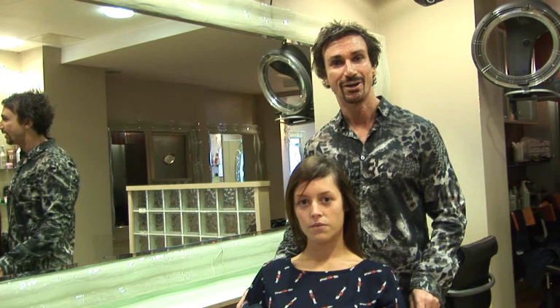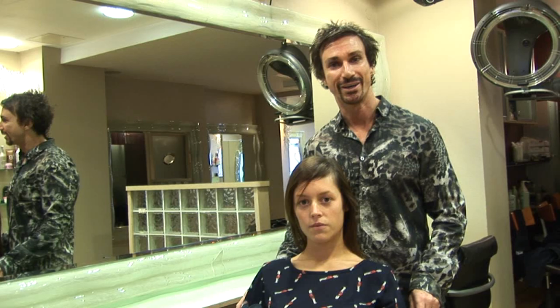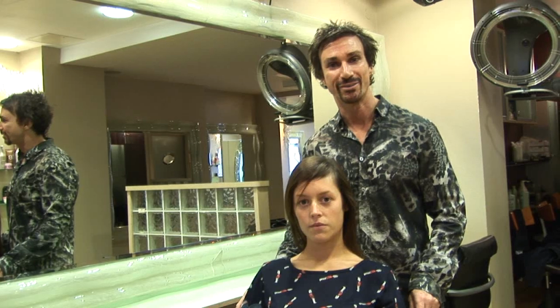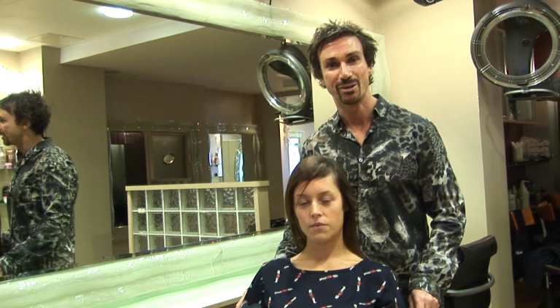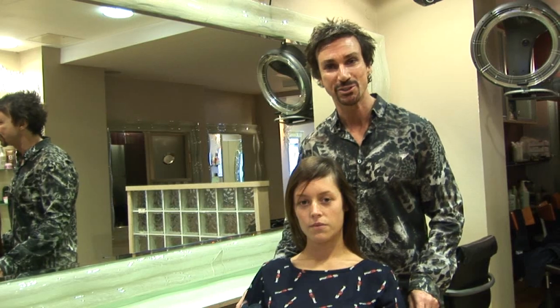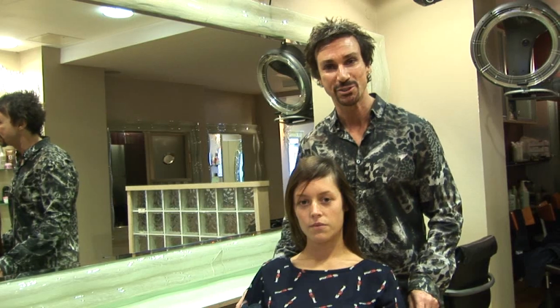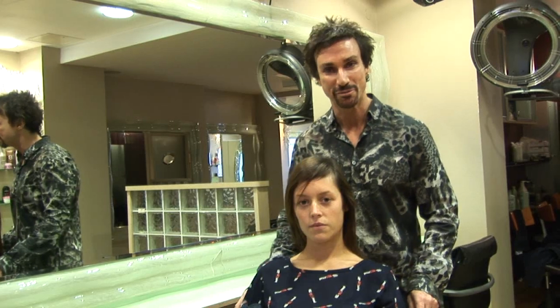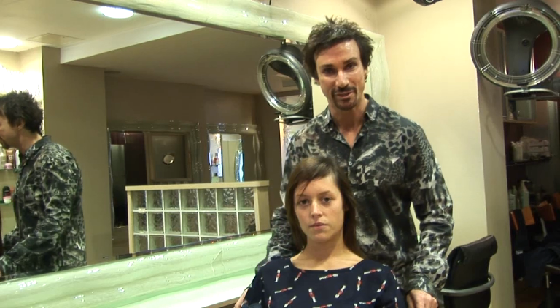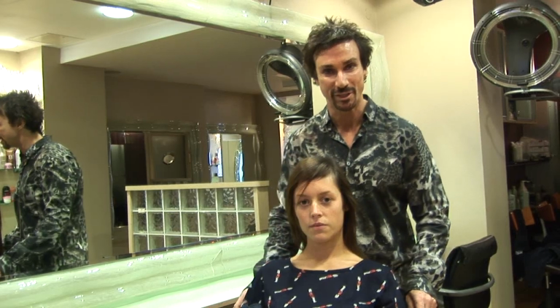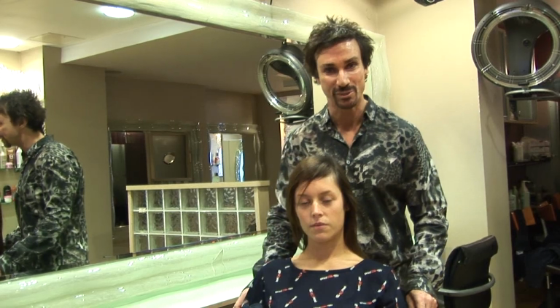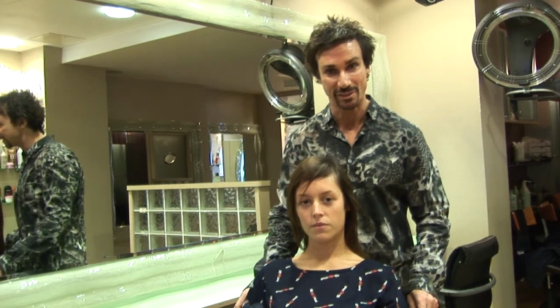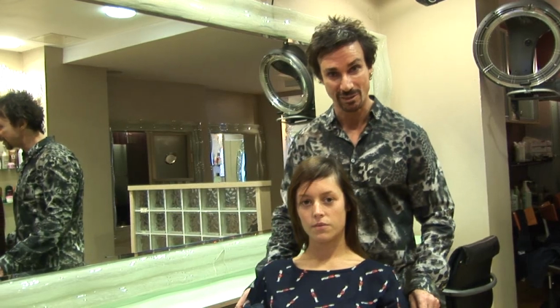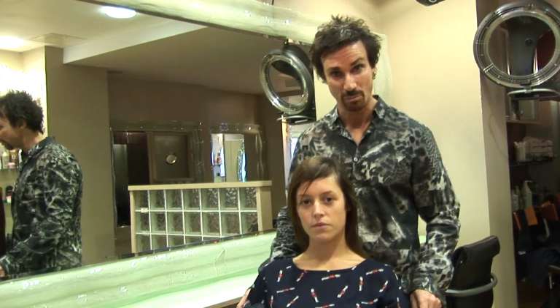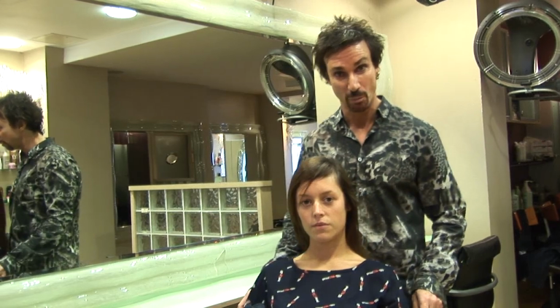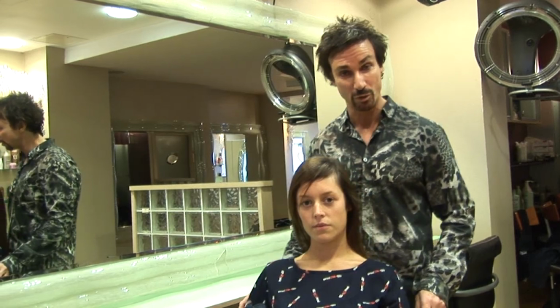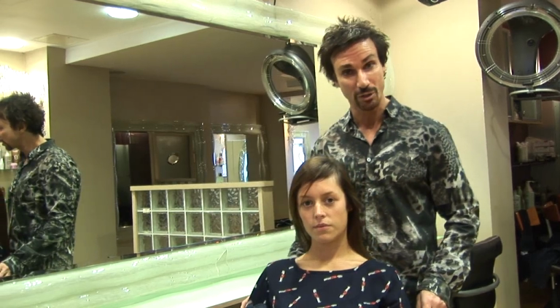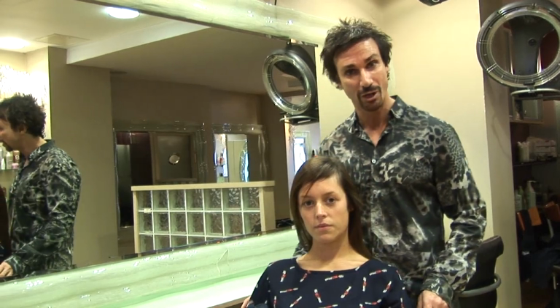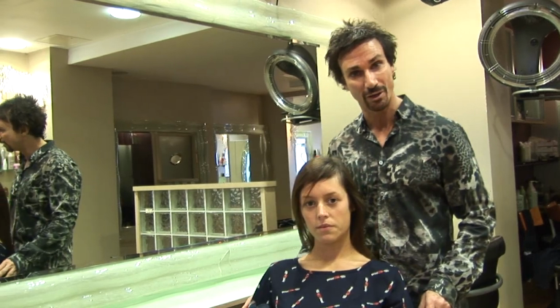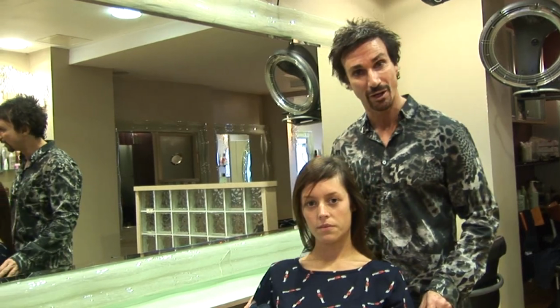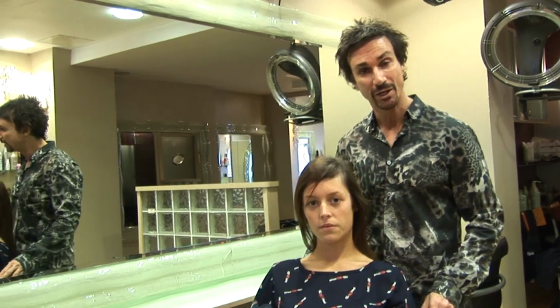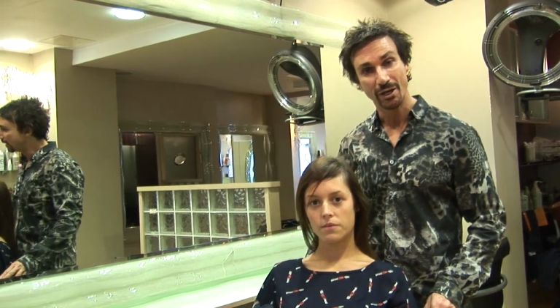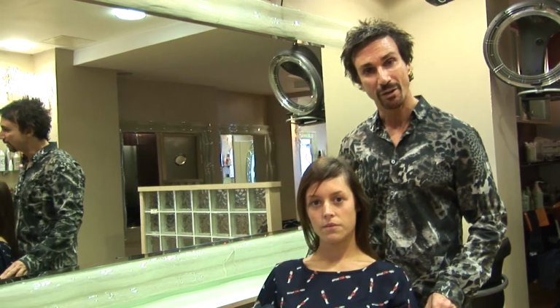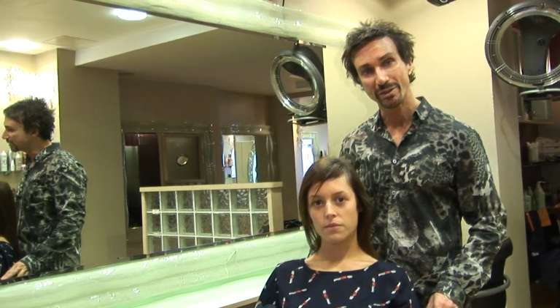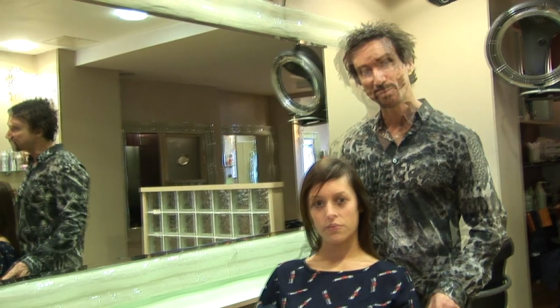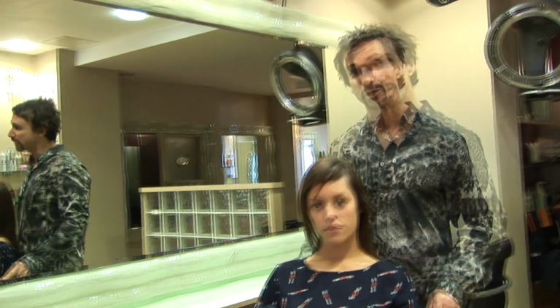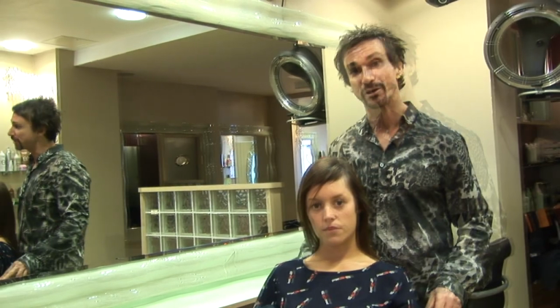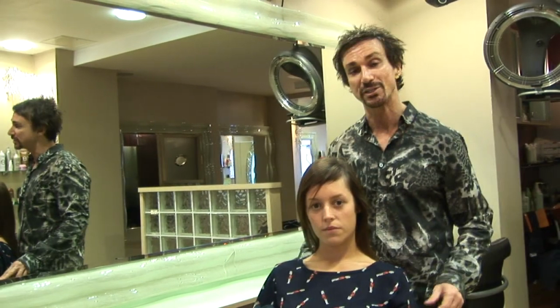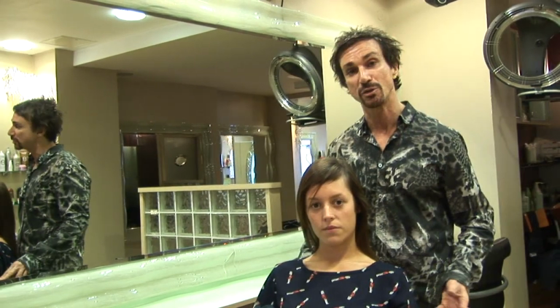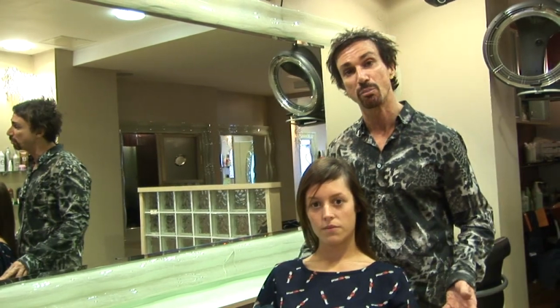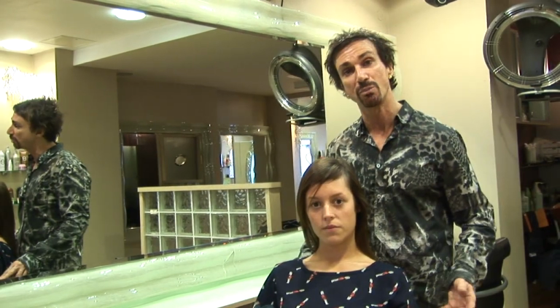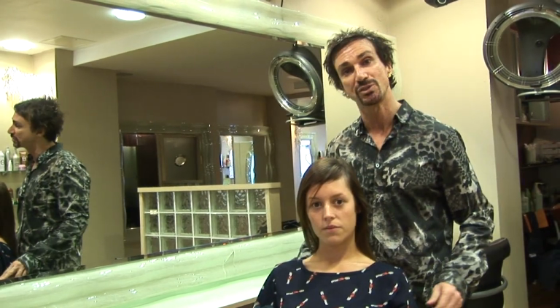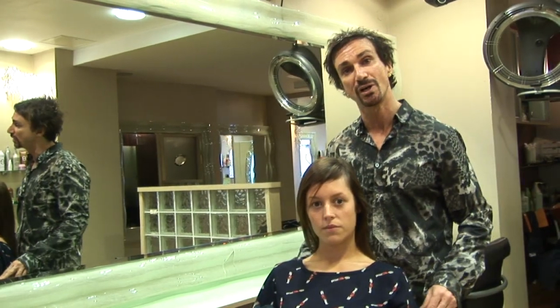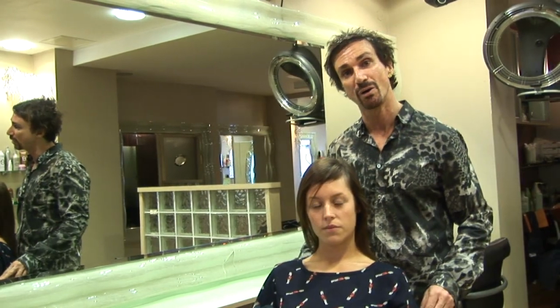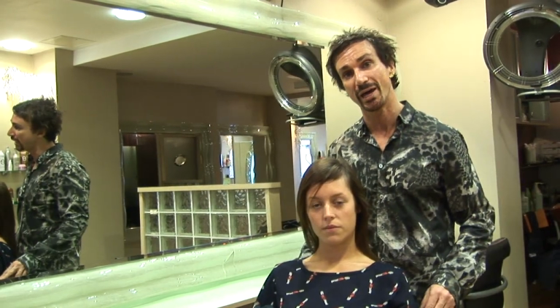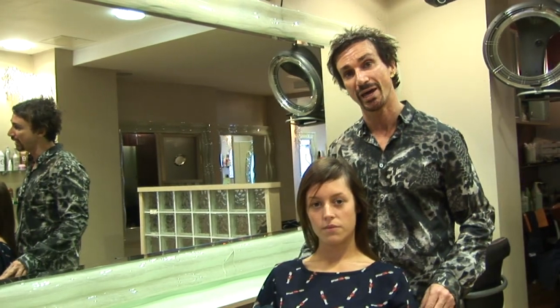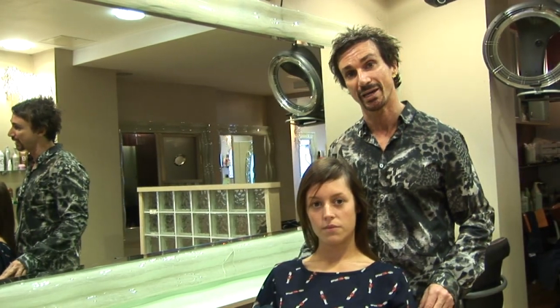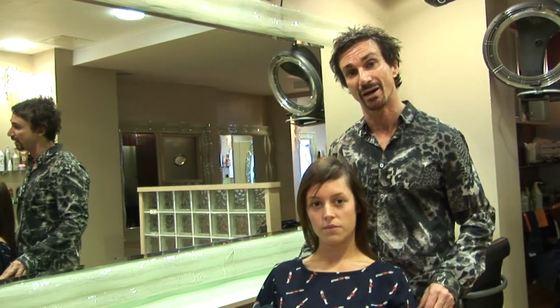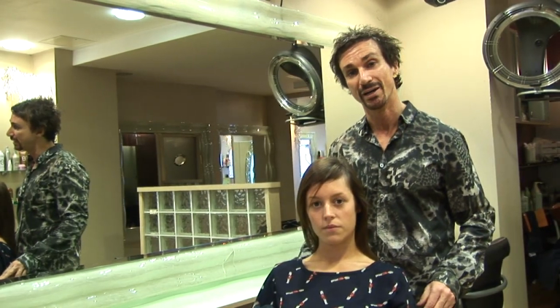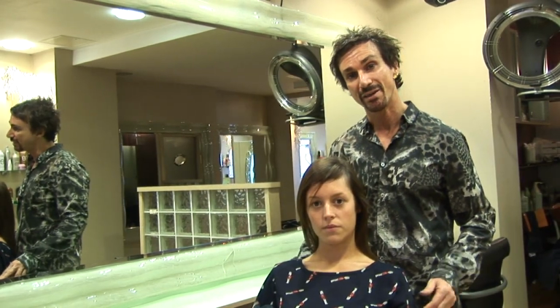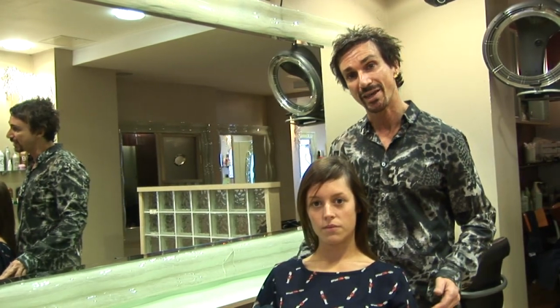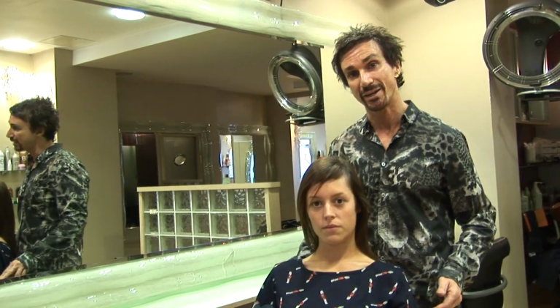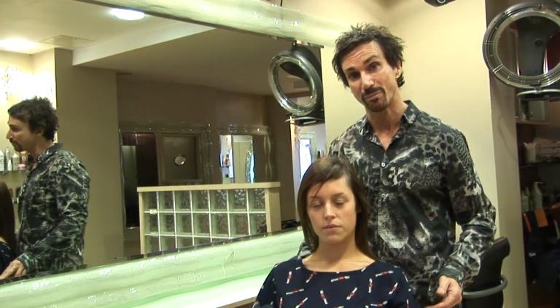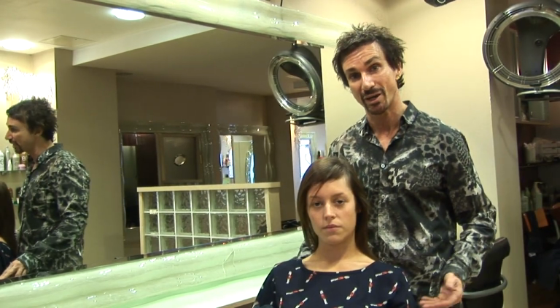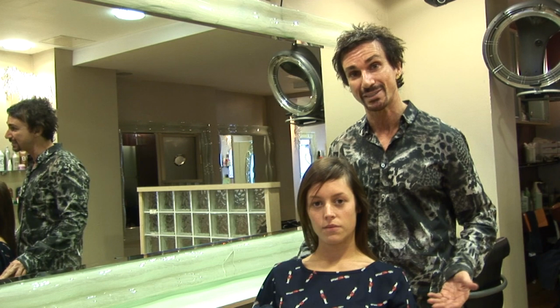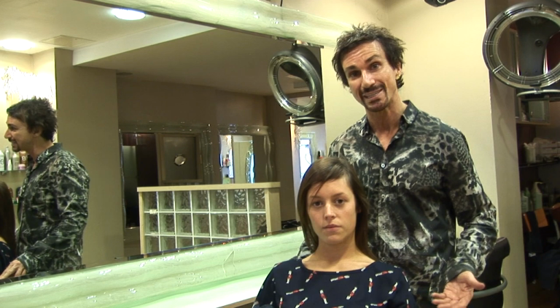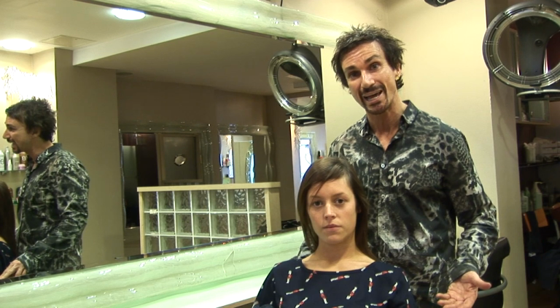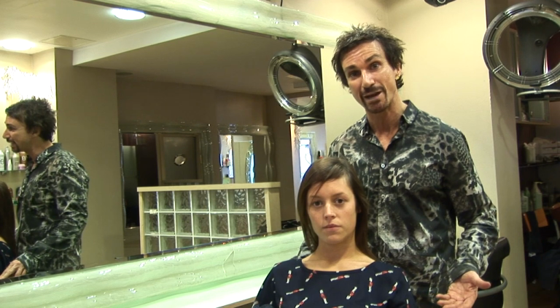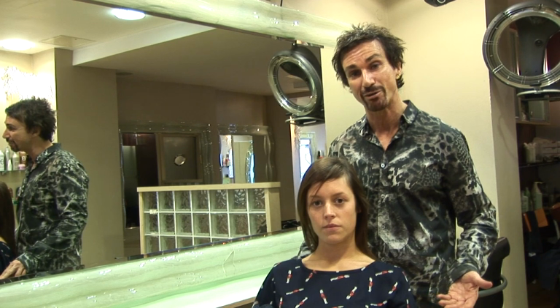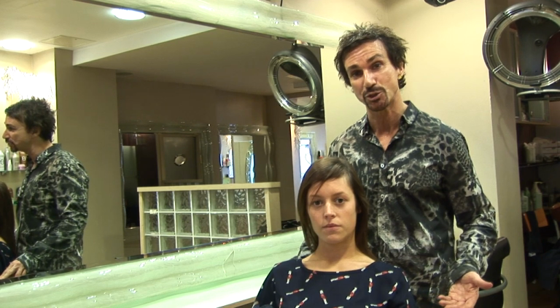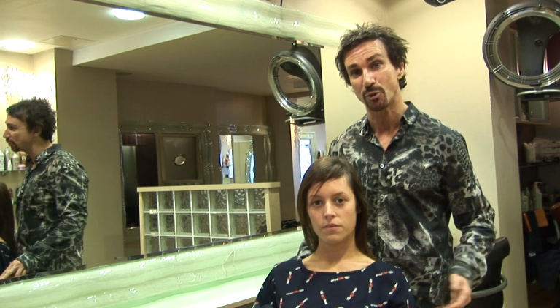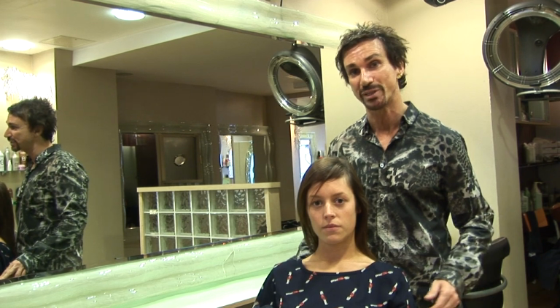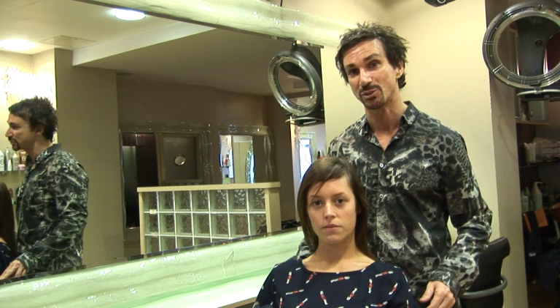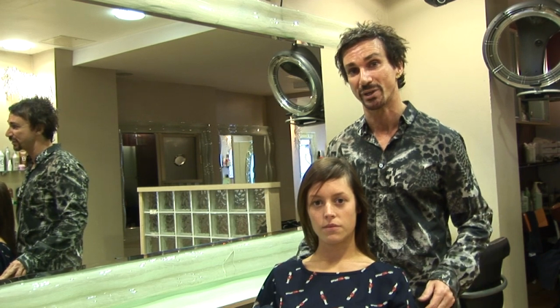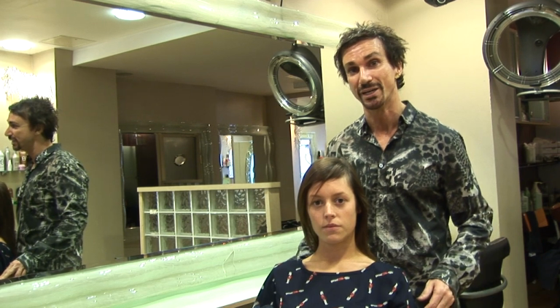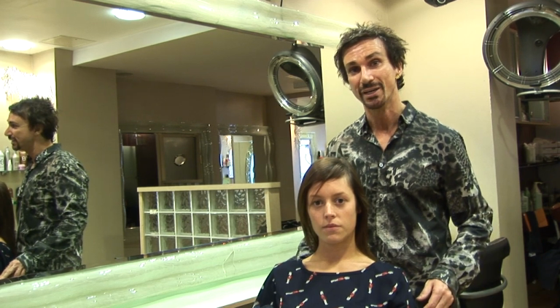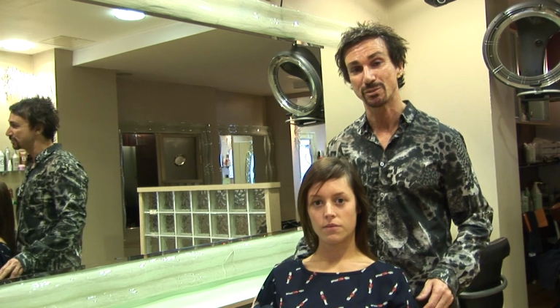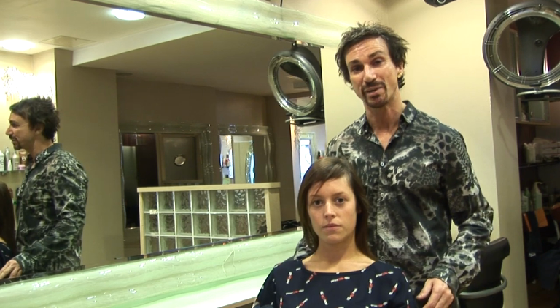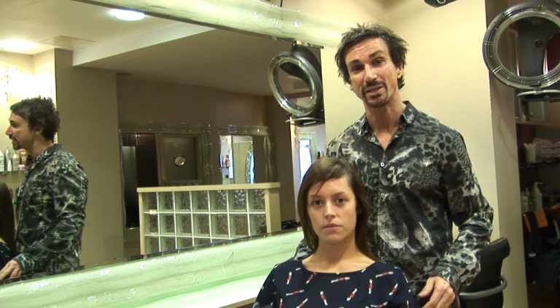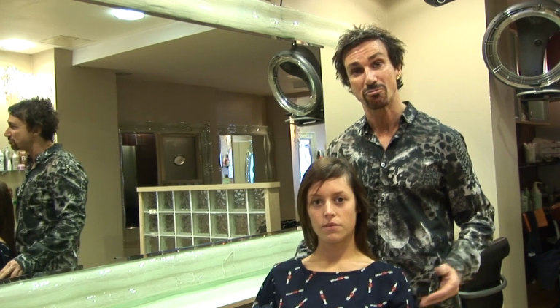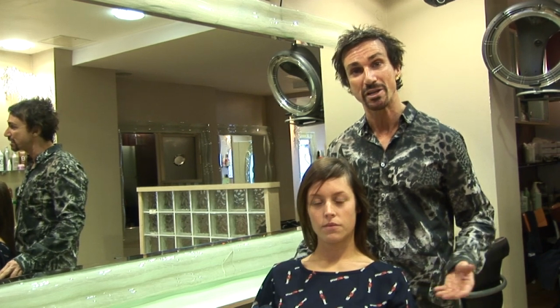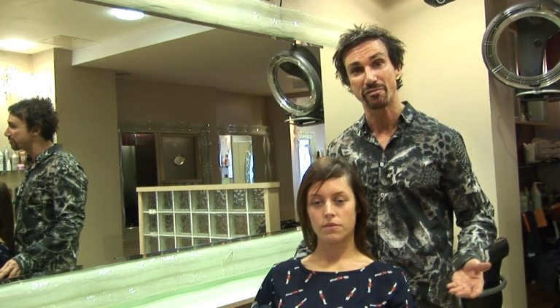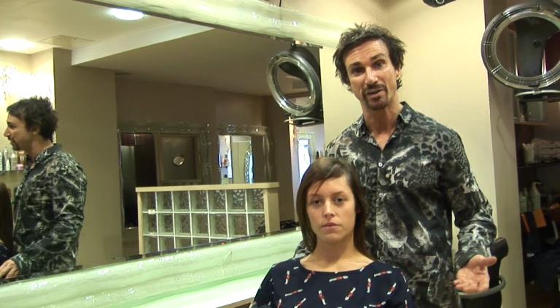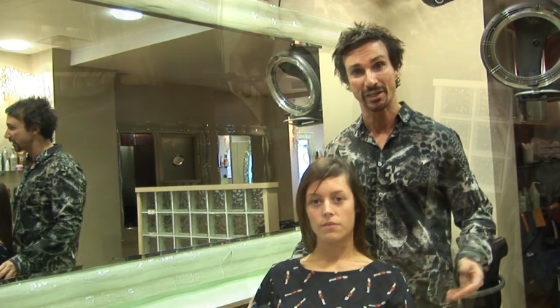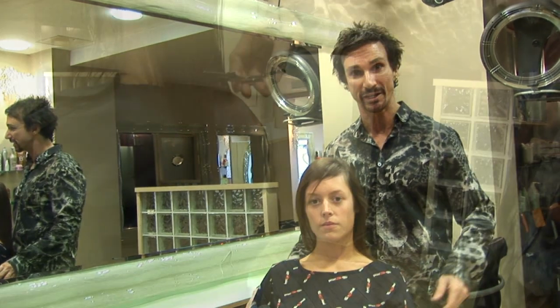Hi, I'm Stuart Phillips and this is my model Carla. I'm going to be creating a Bob style haircut, then I'm going to layer and chop into it to make it really funky.